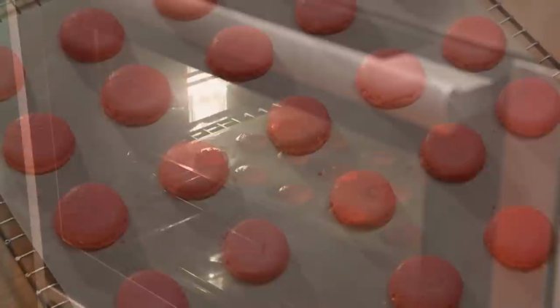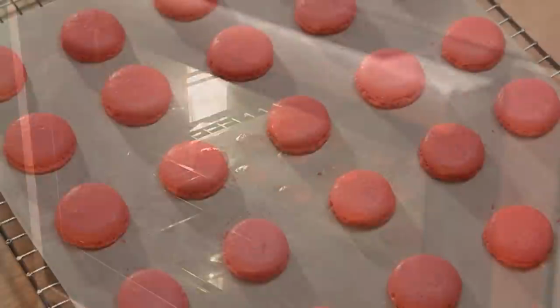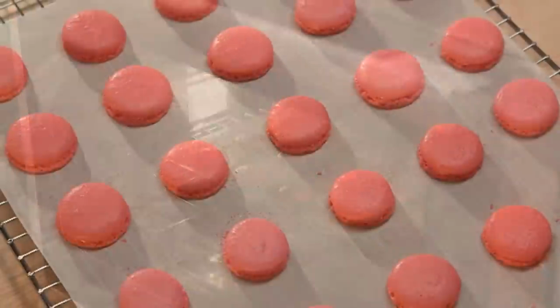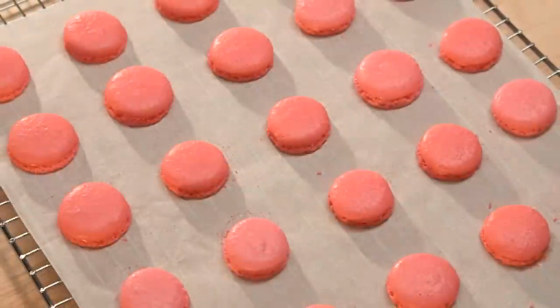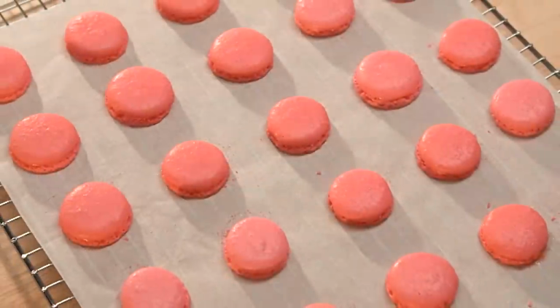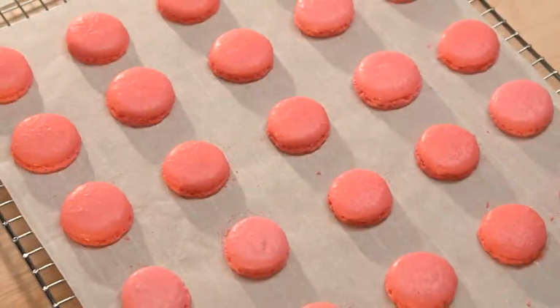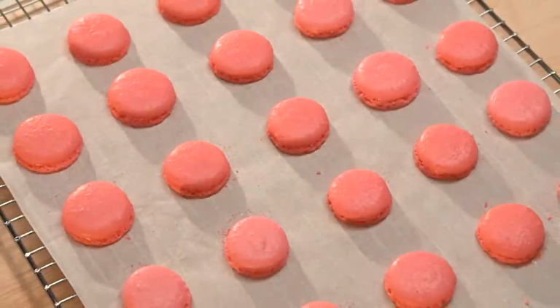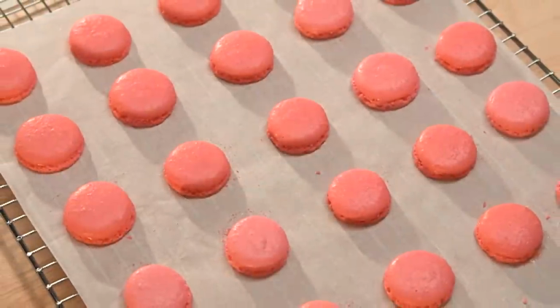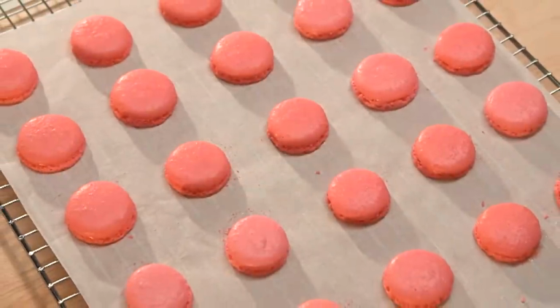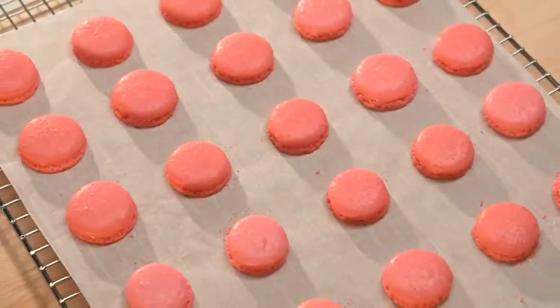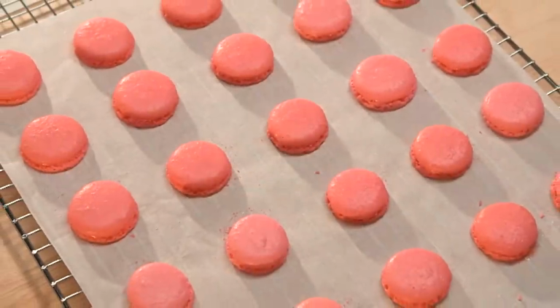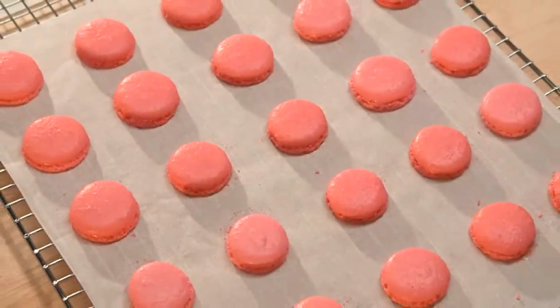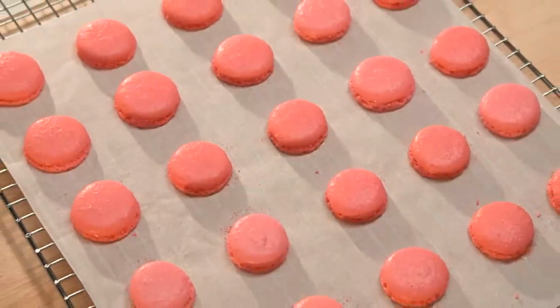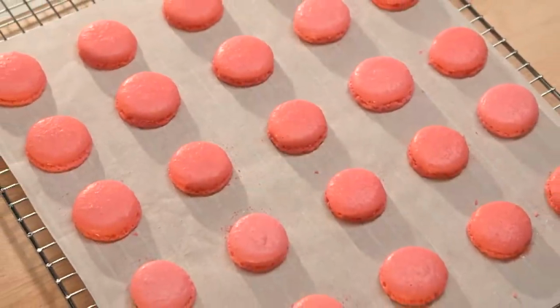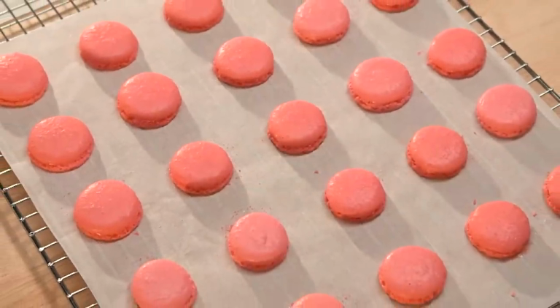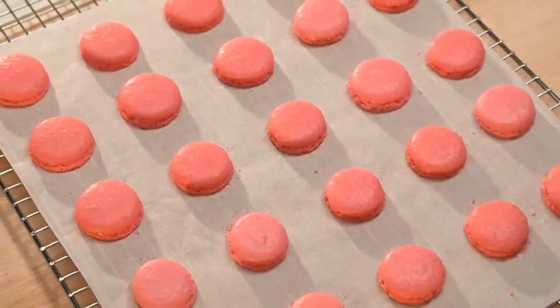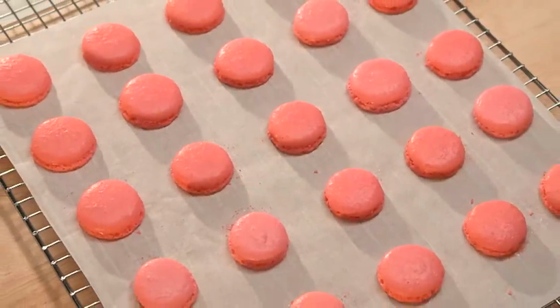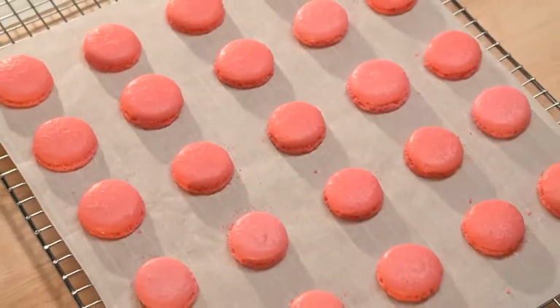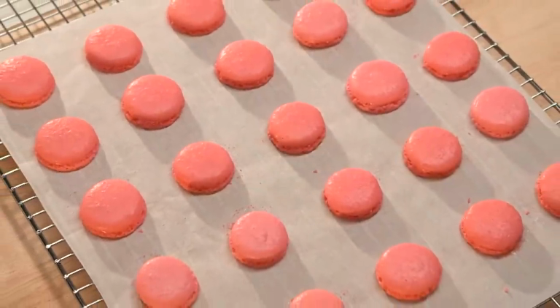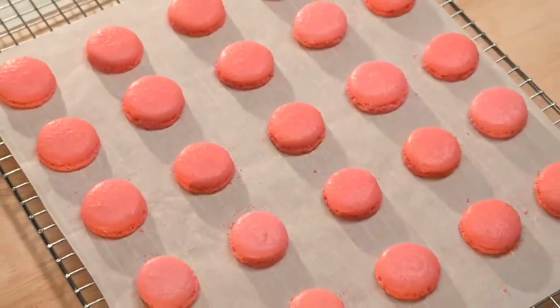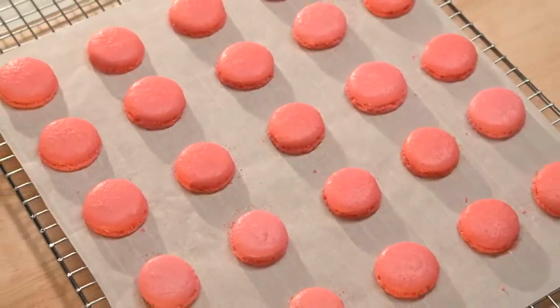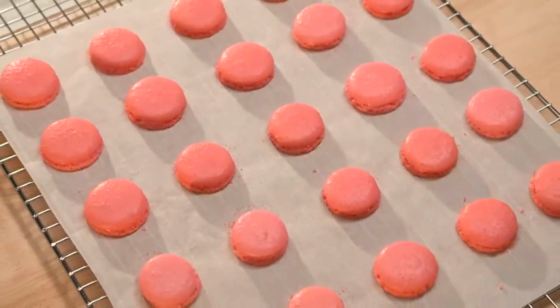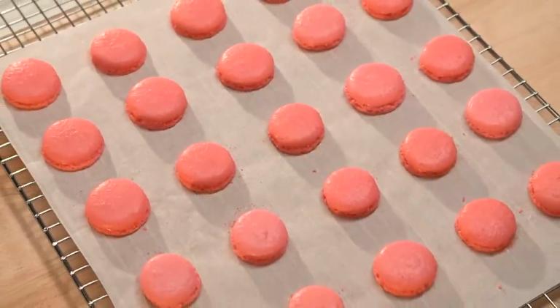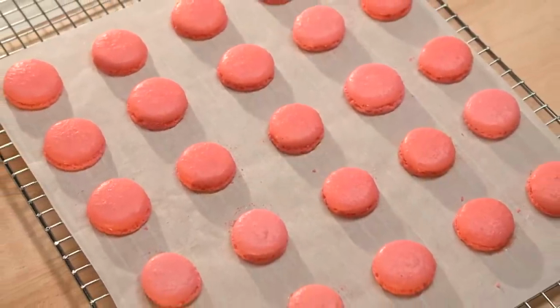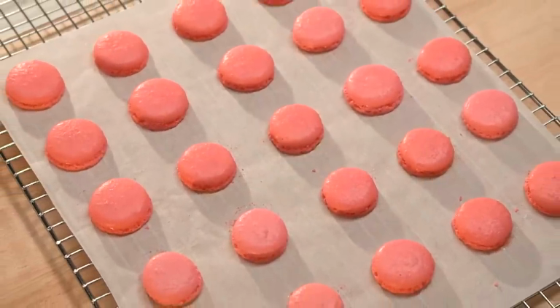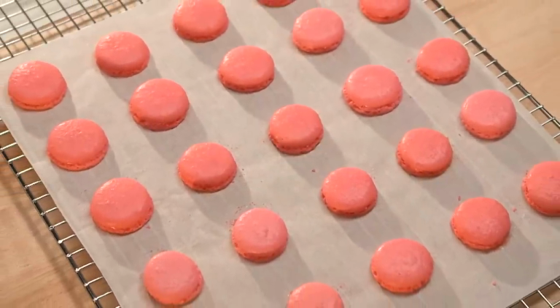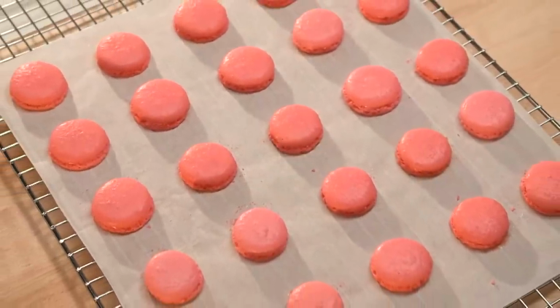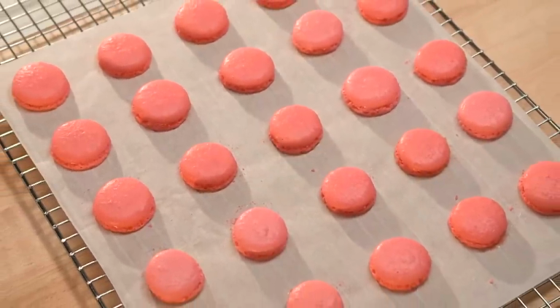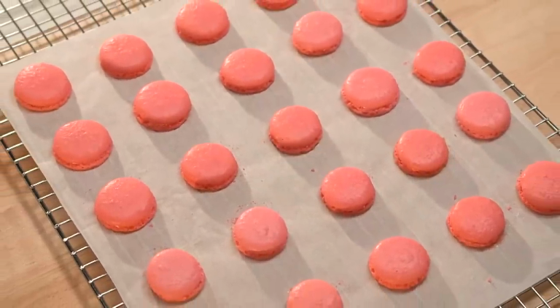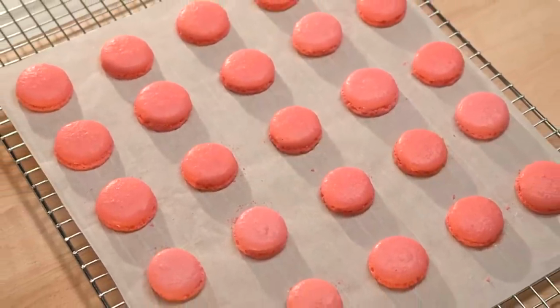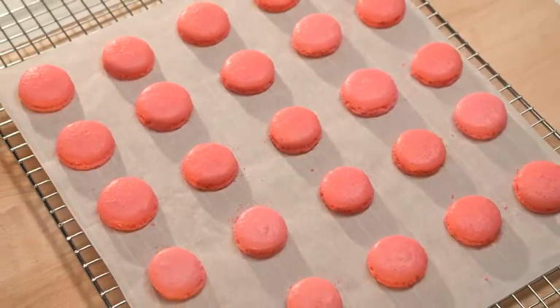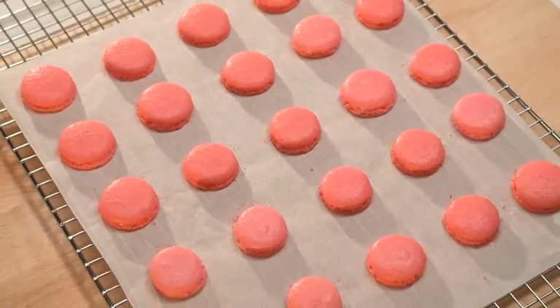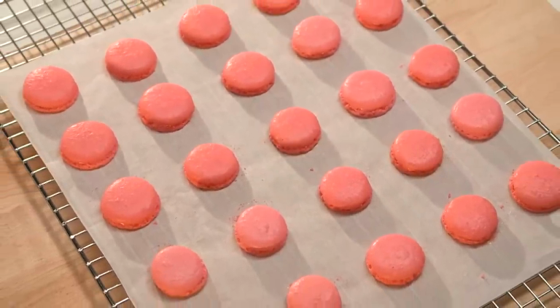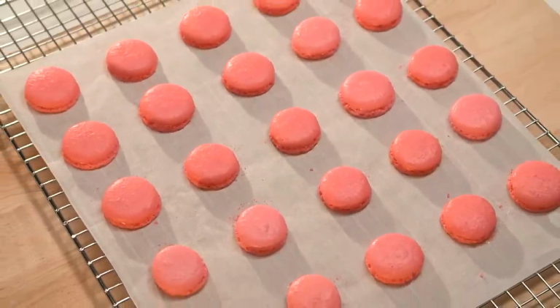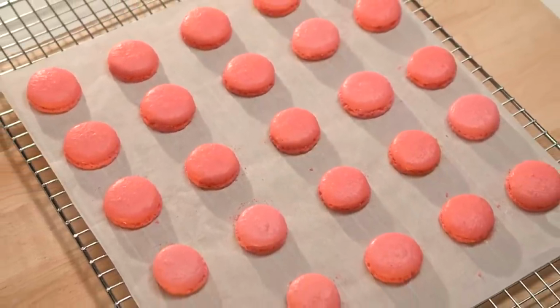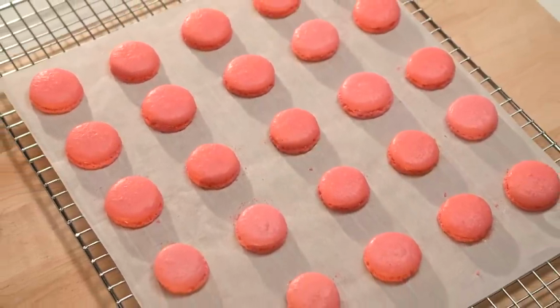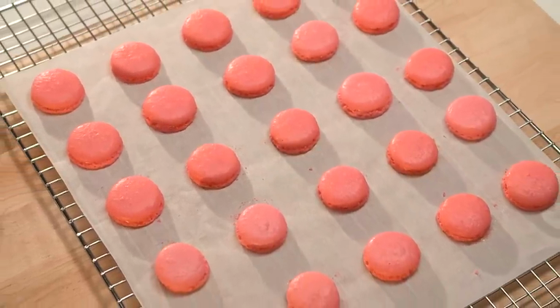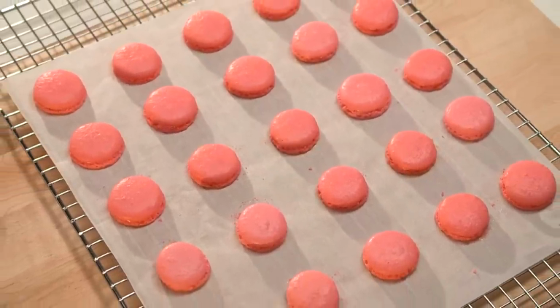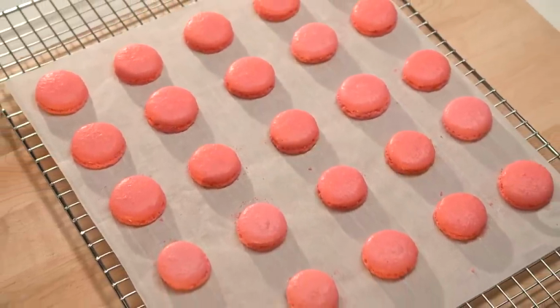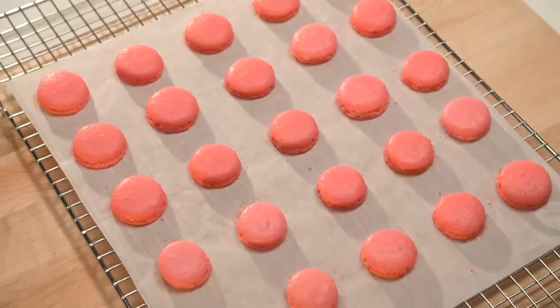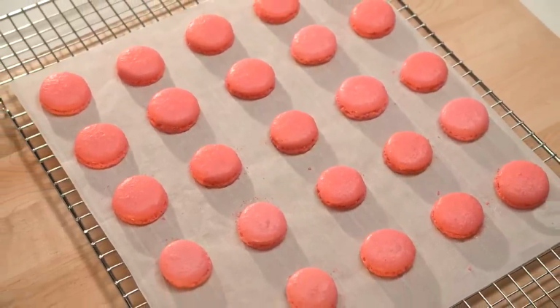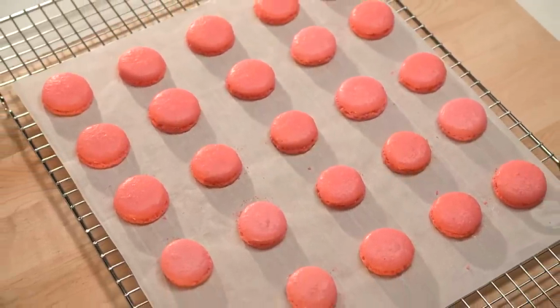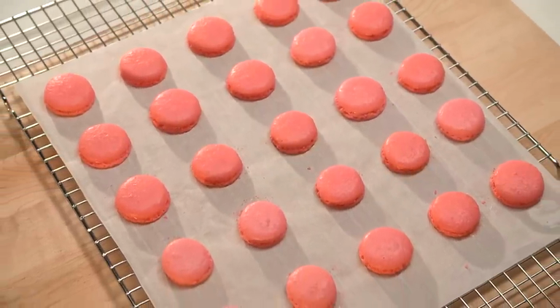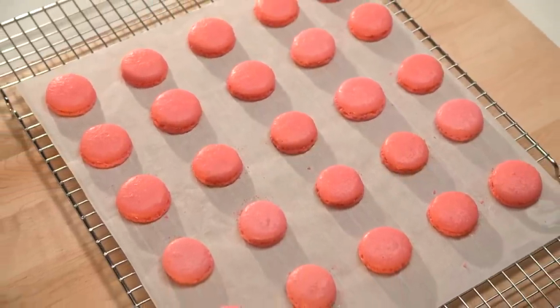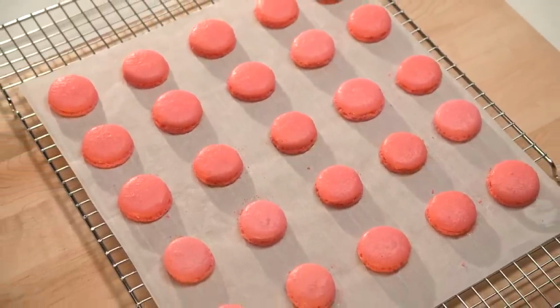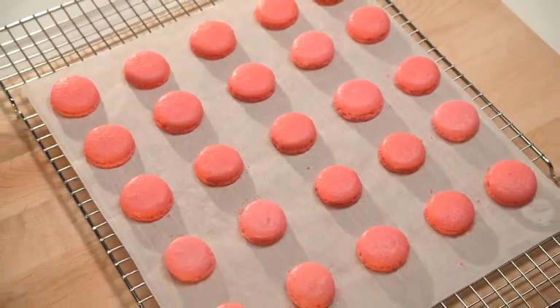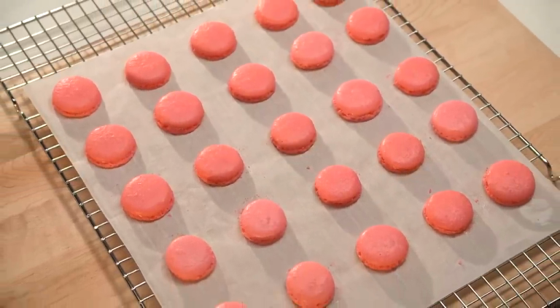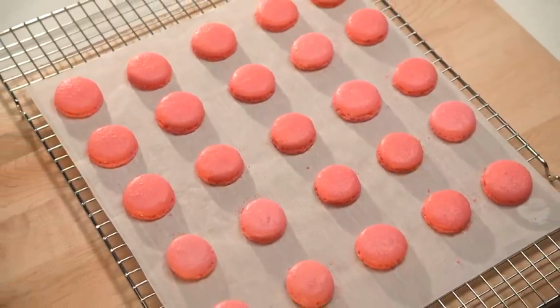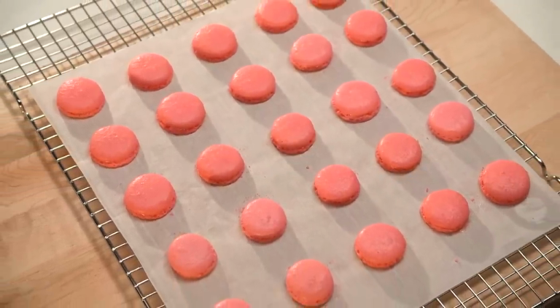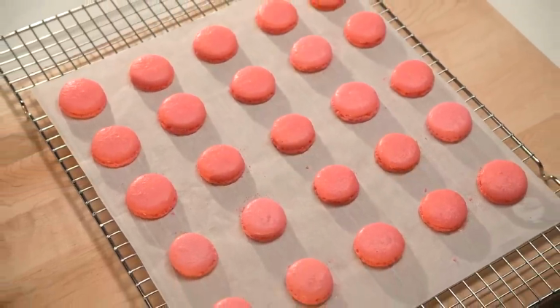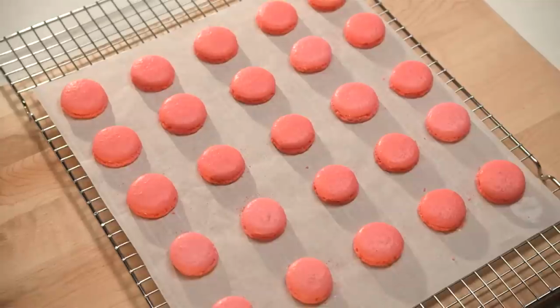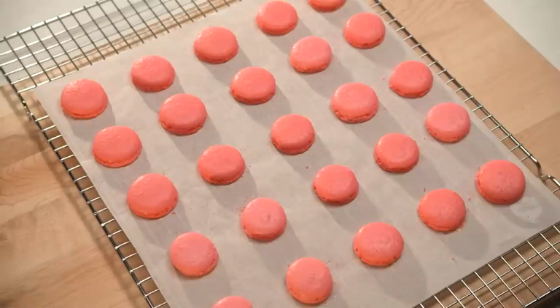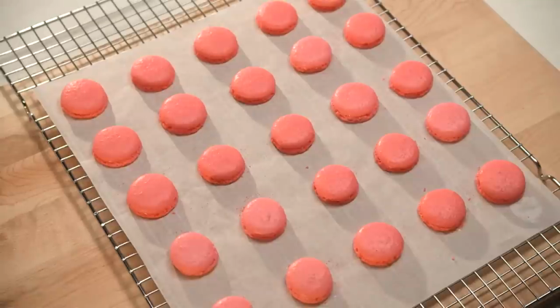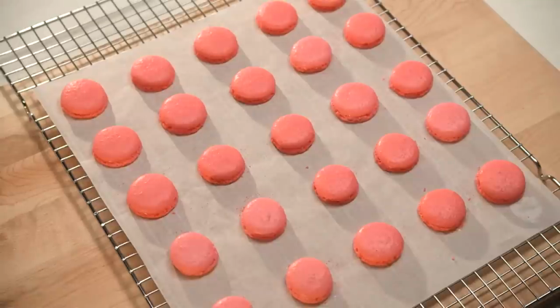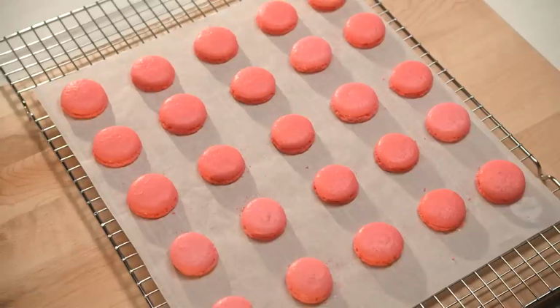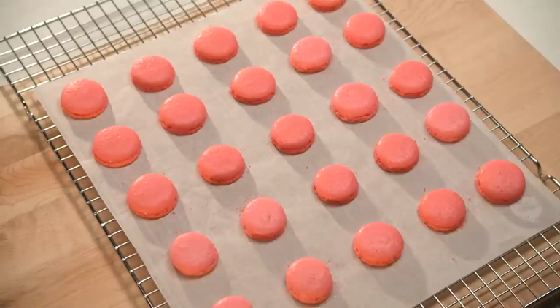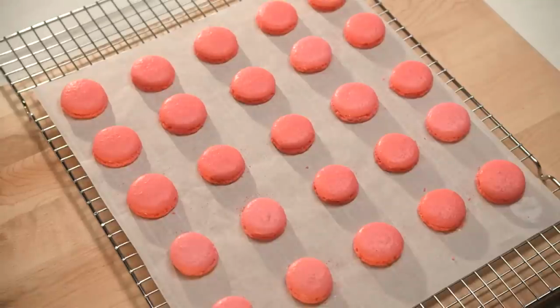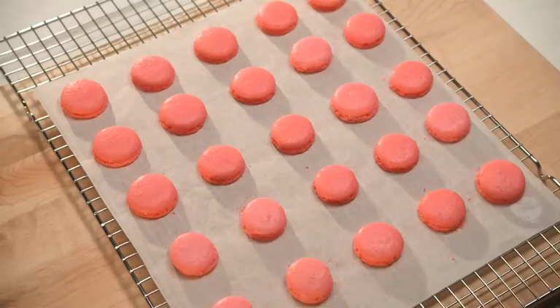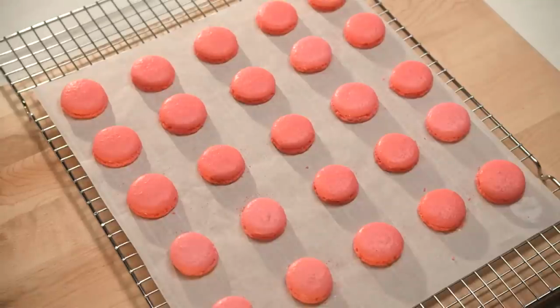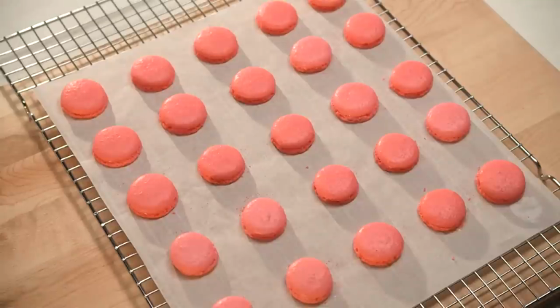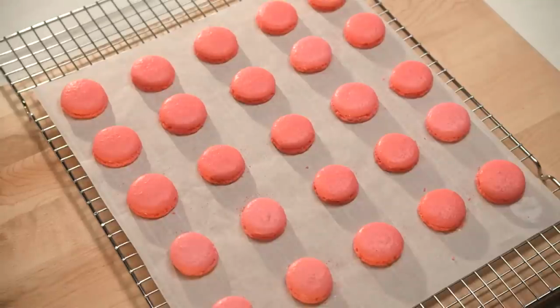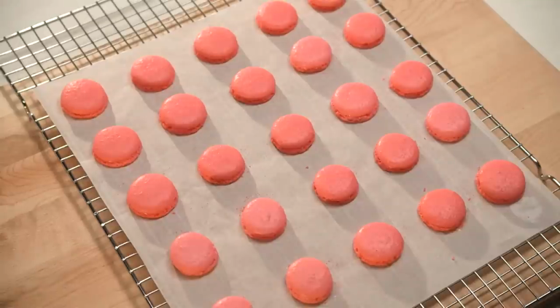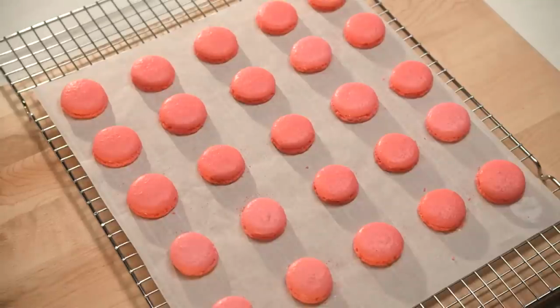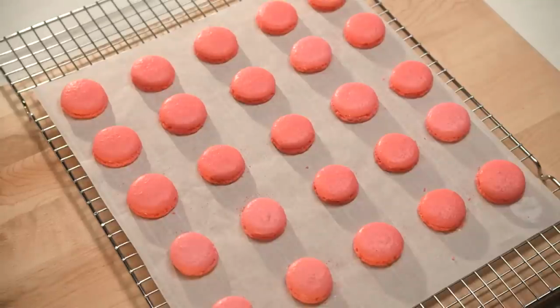Remove the tray from the oven, then take the parchment paper off with your macarons and move them to a wire rack to cool completely.